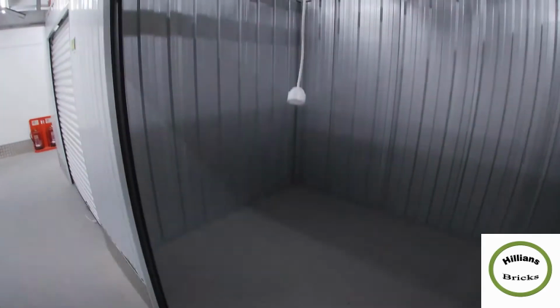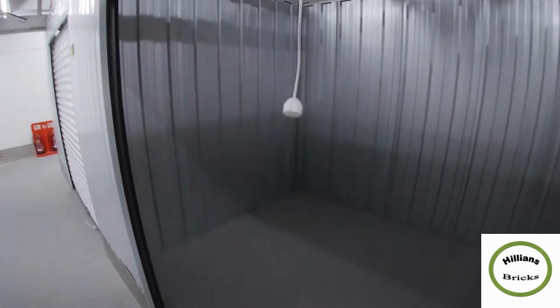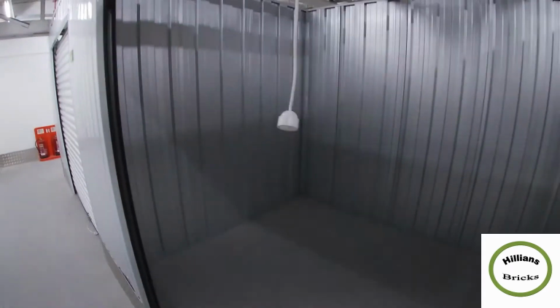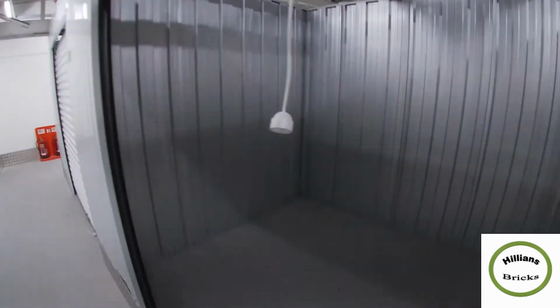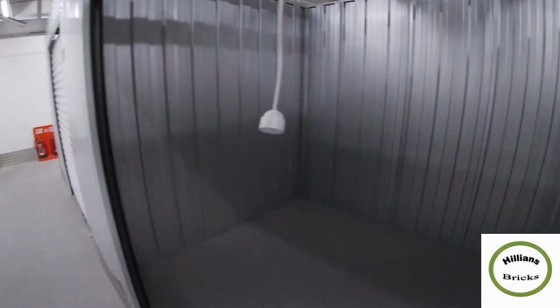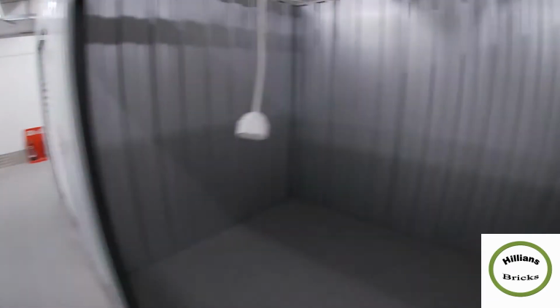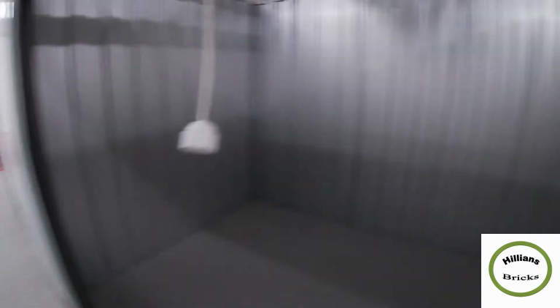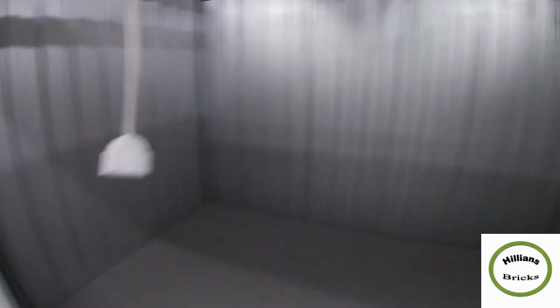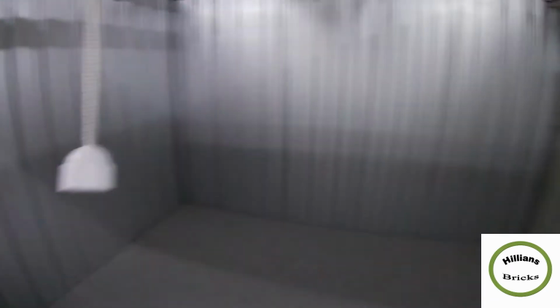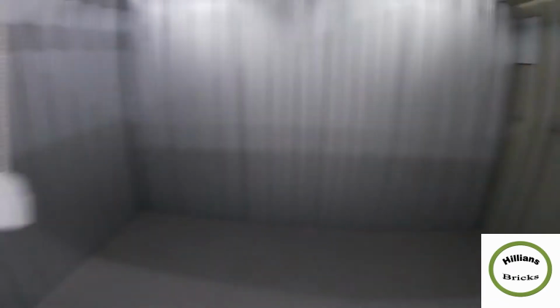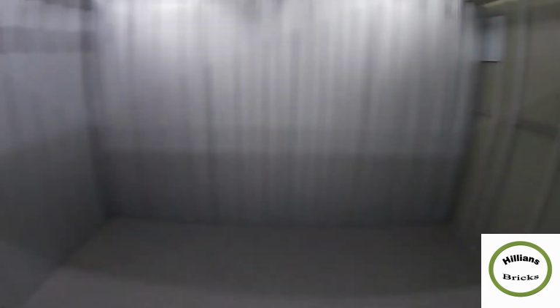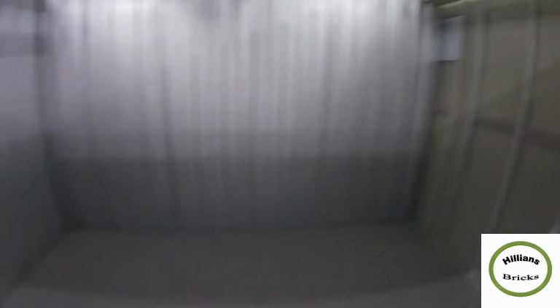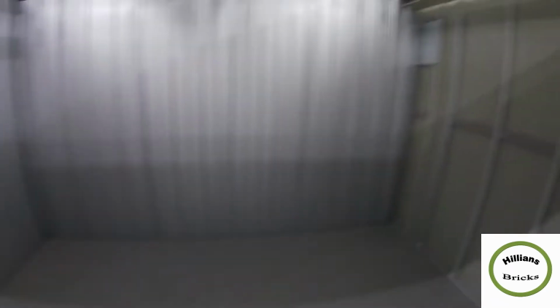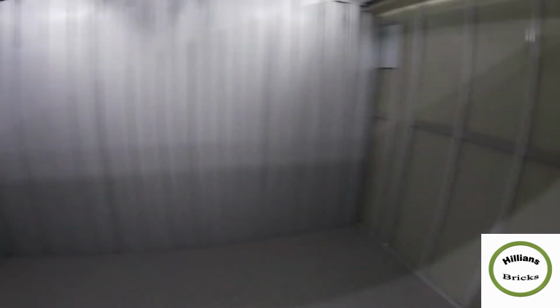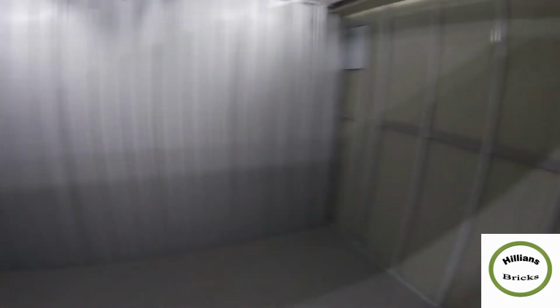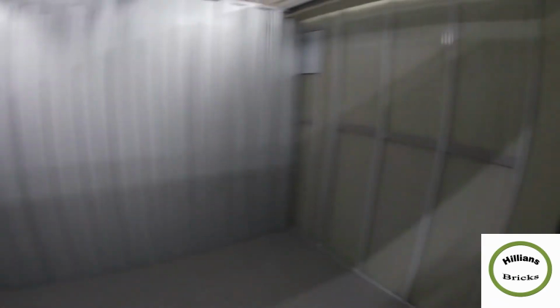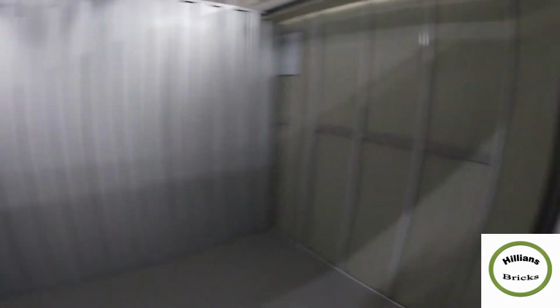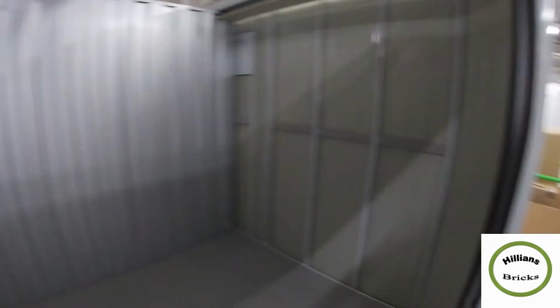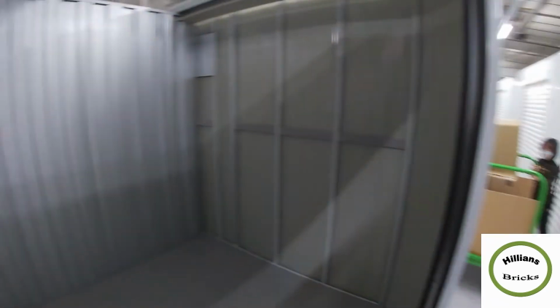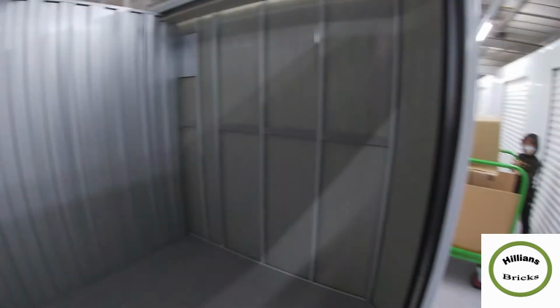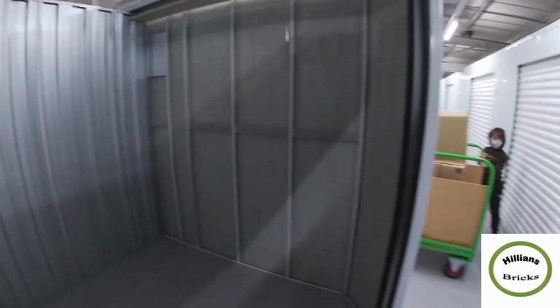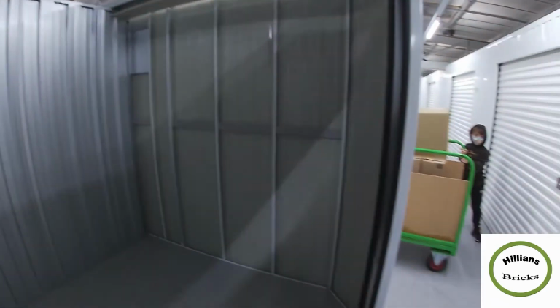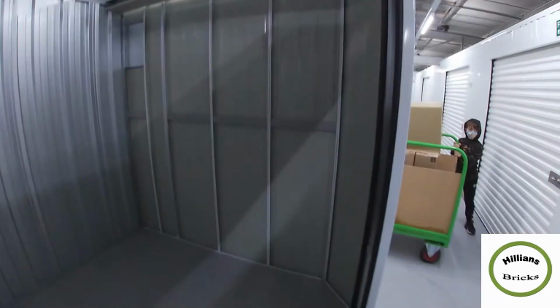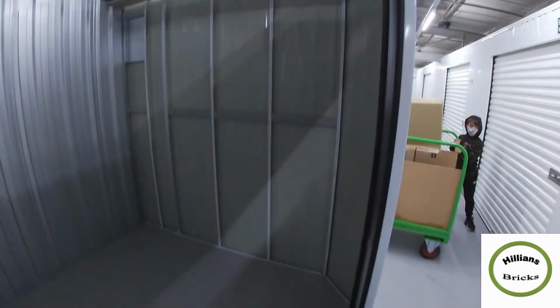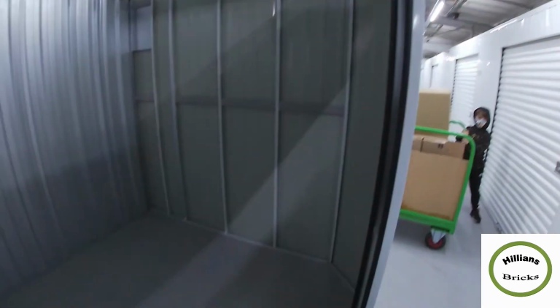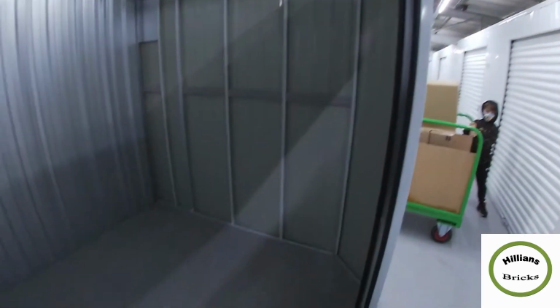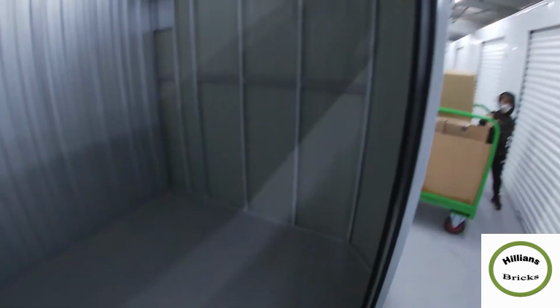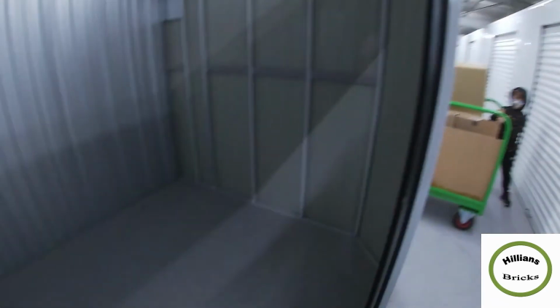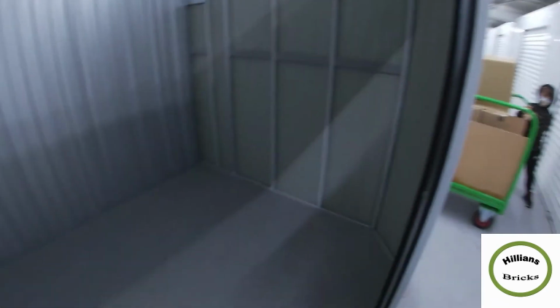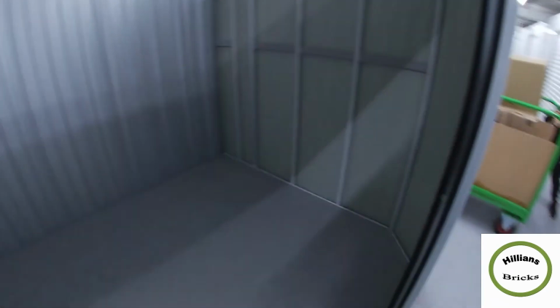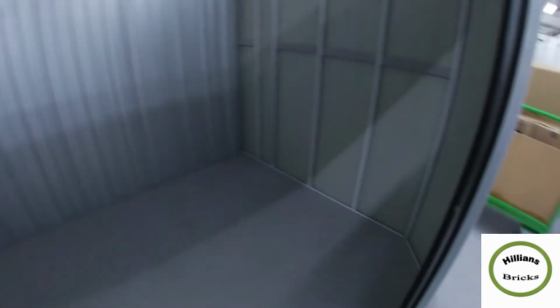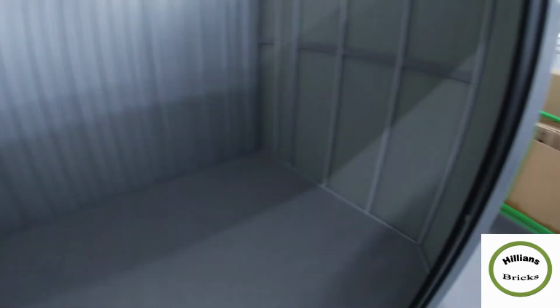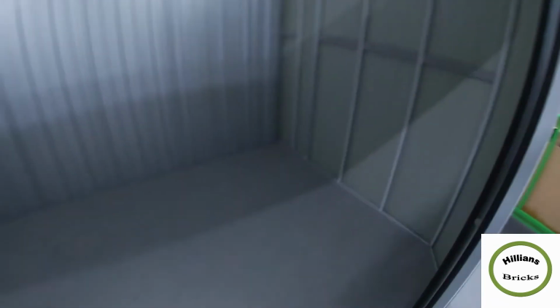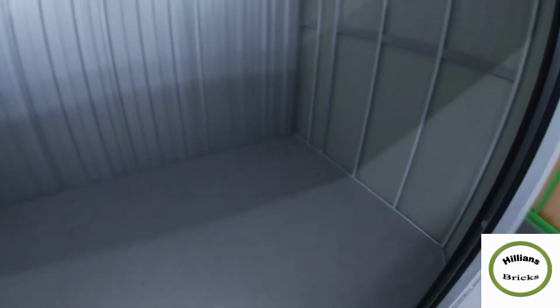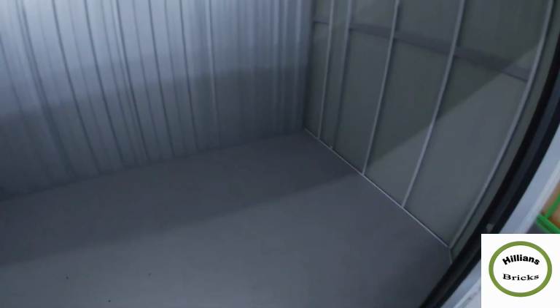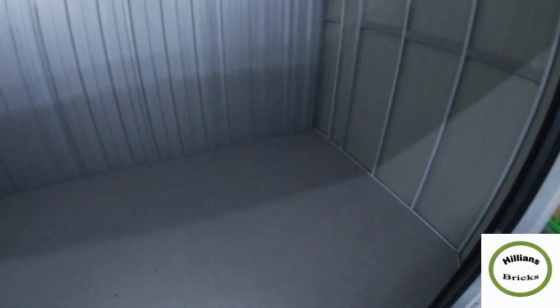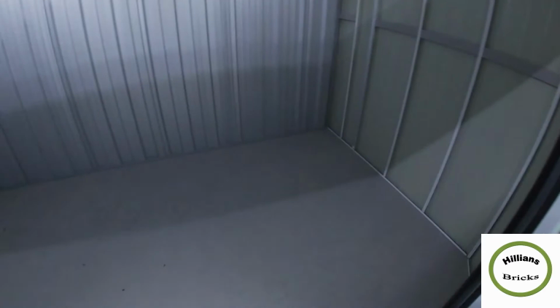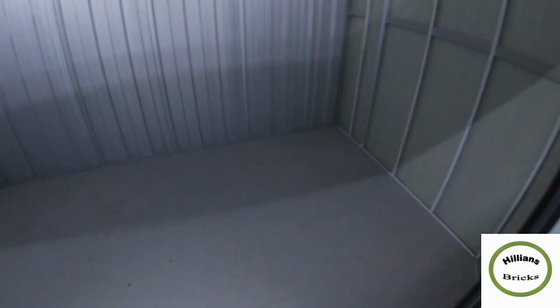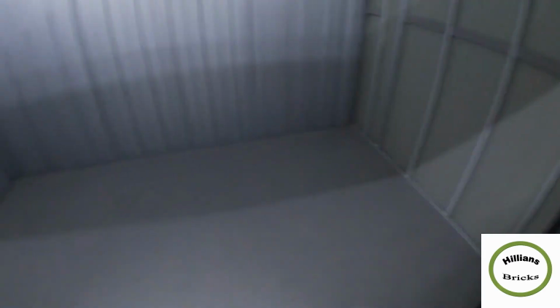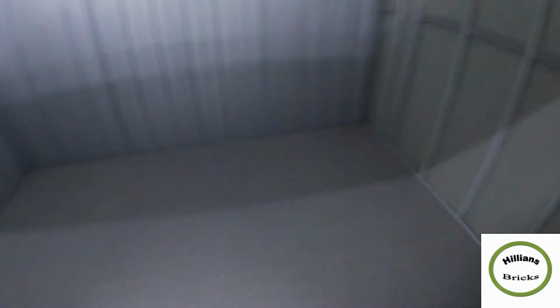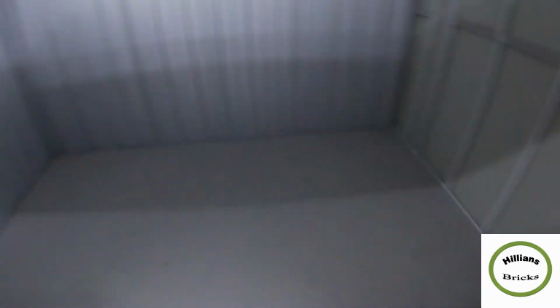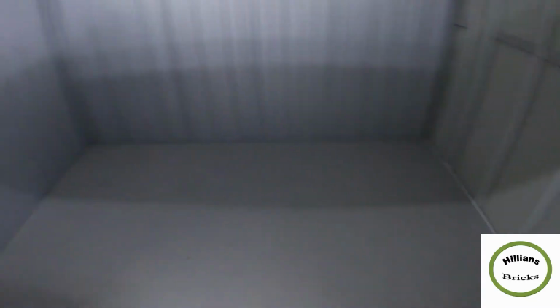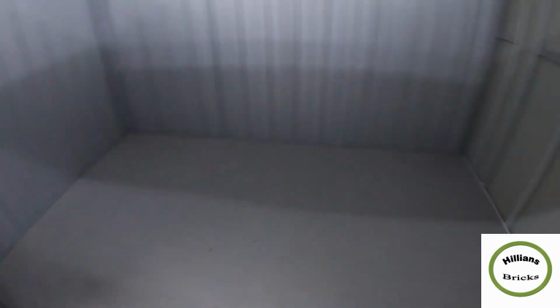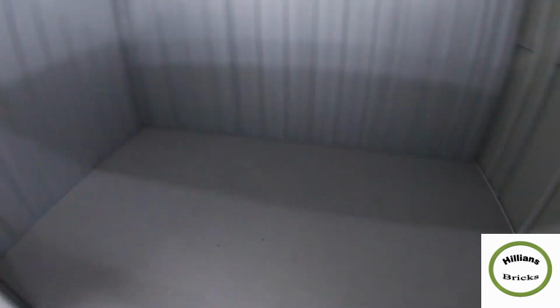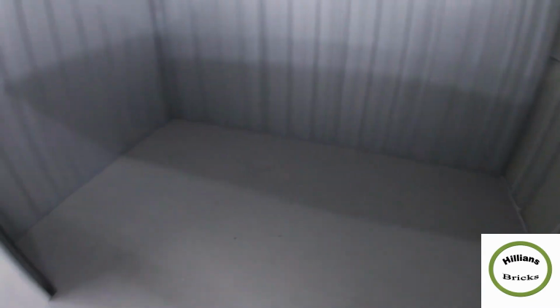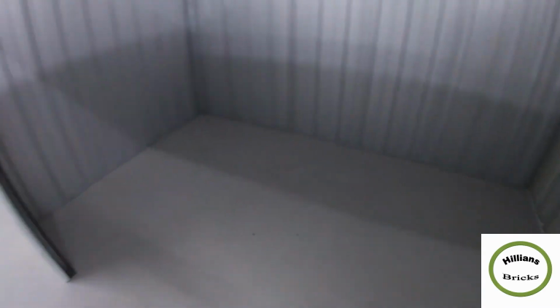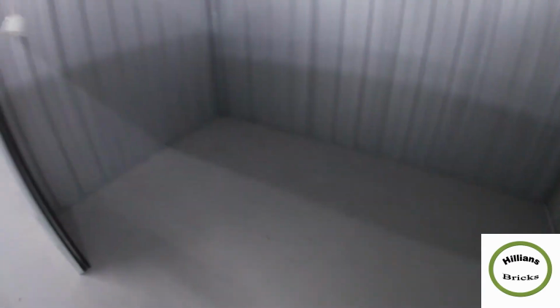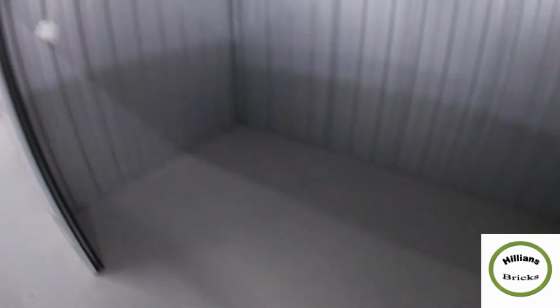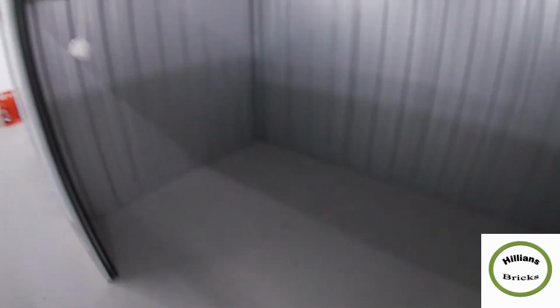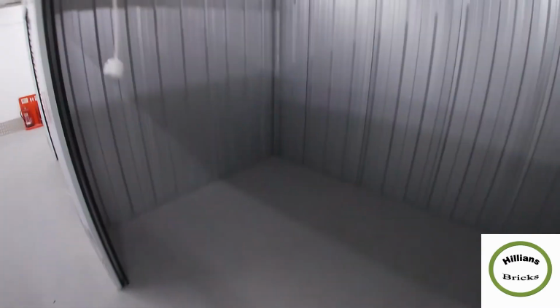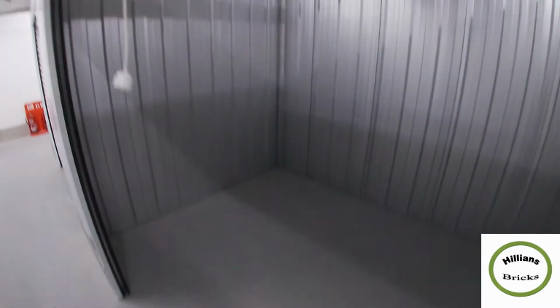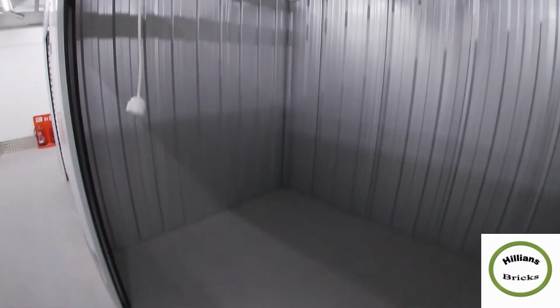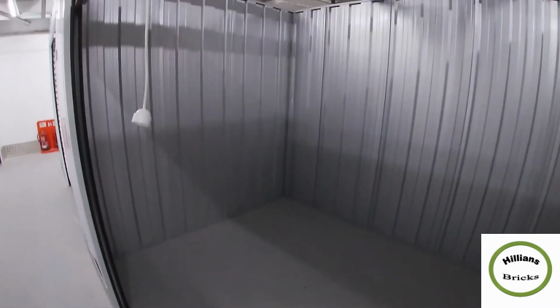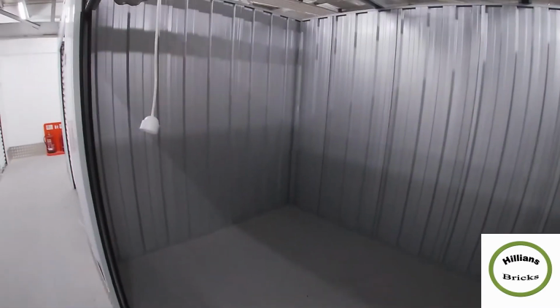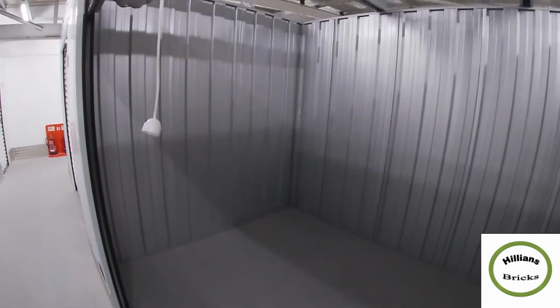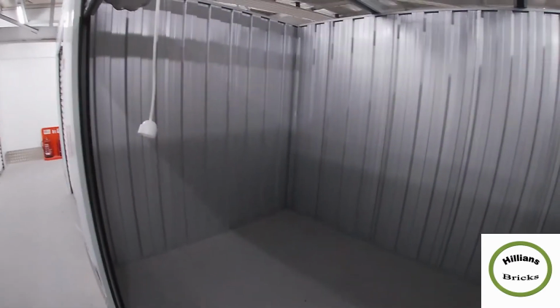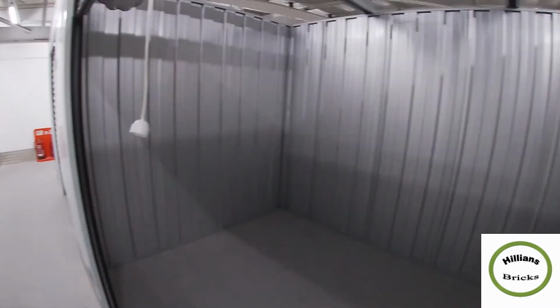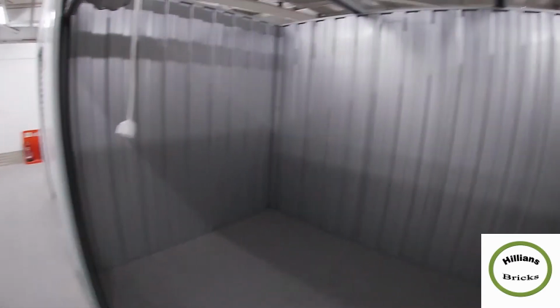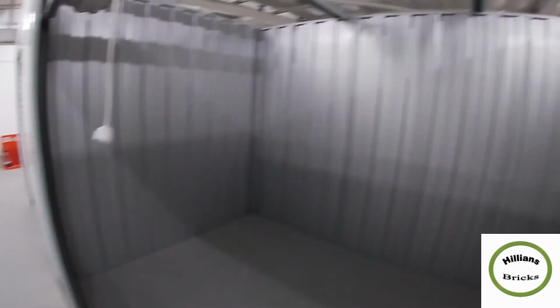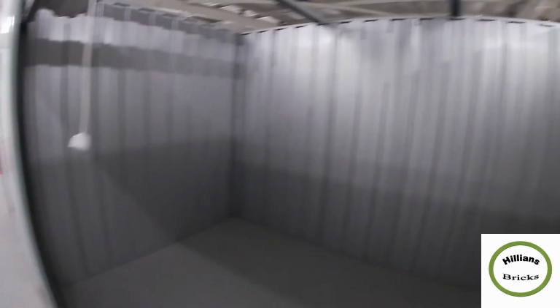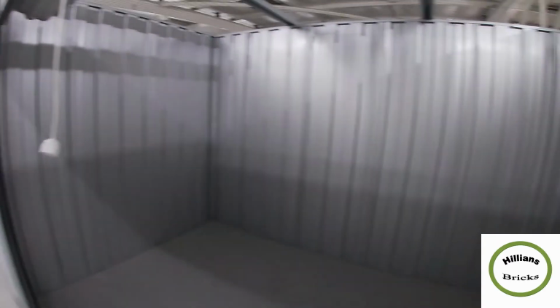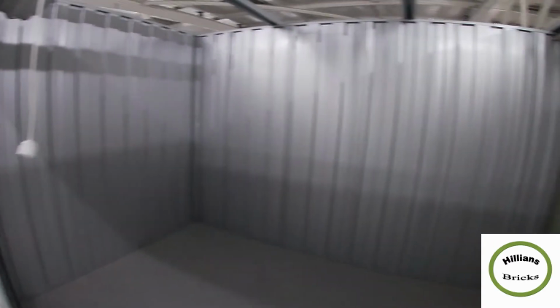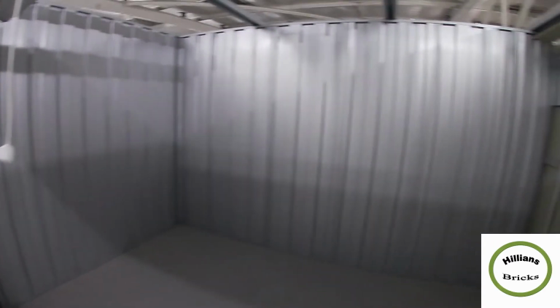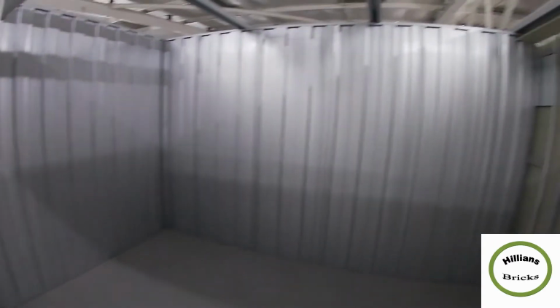We've got this empty storage unit to put all our stuff in from the garage. Let's see how quickly that fills up.